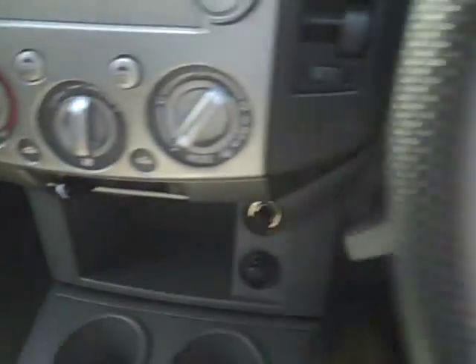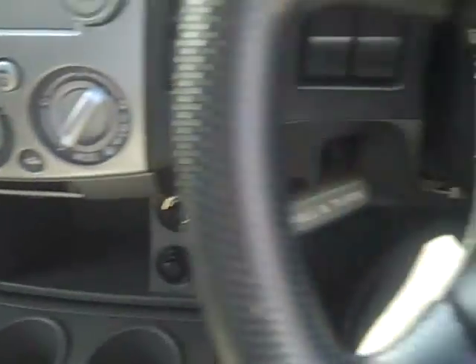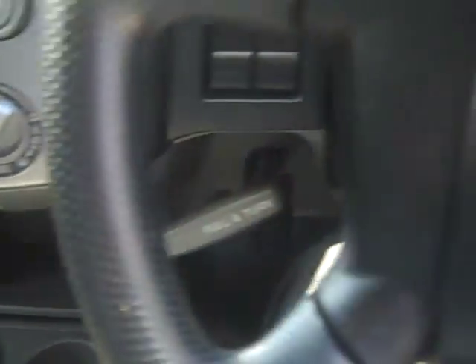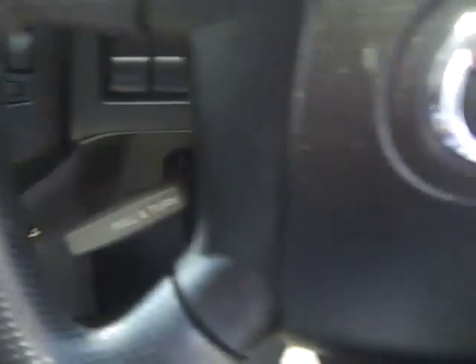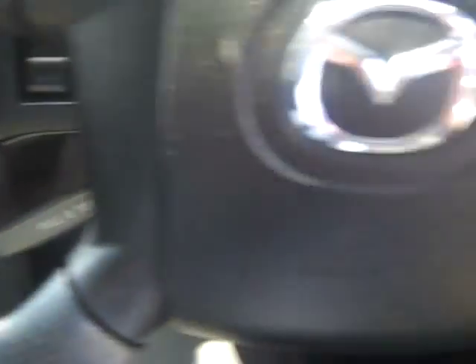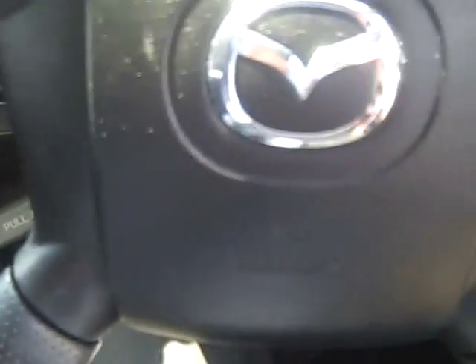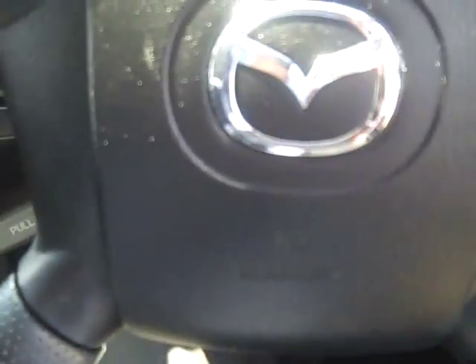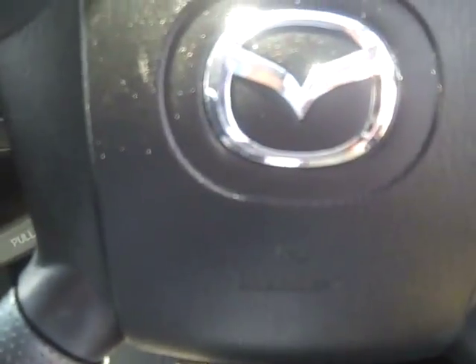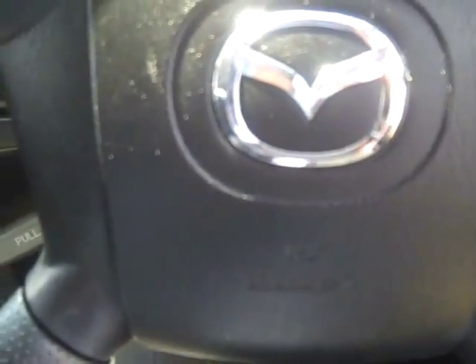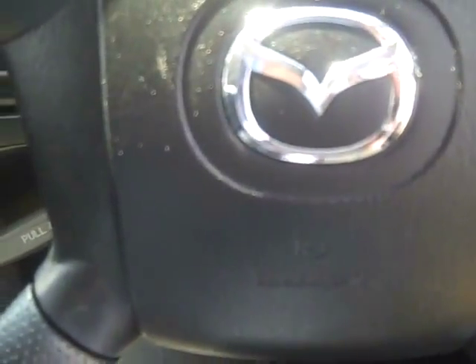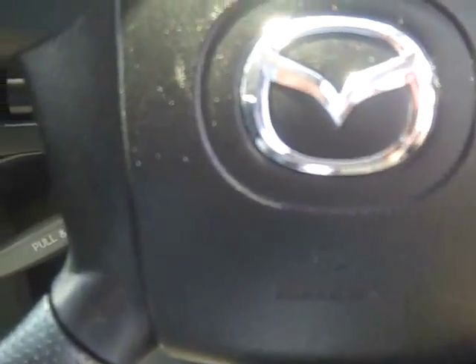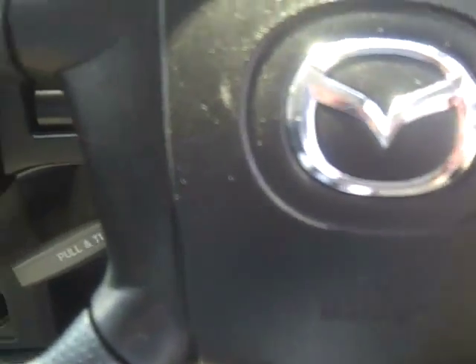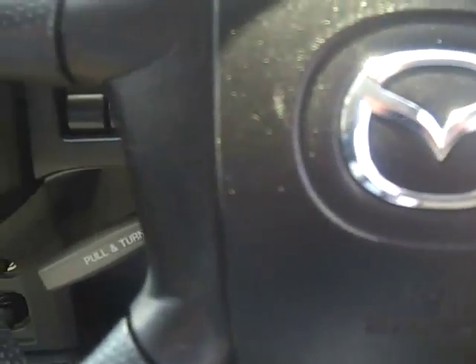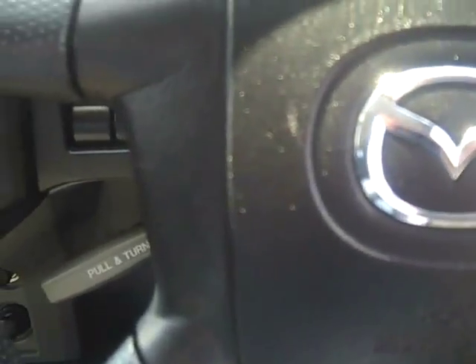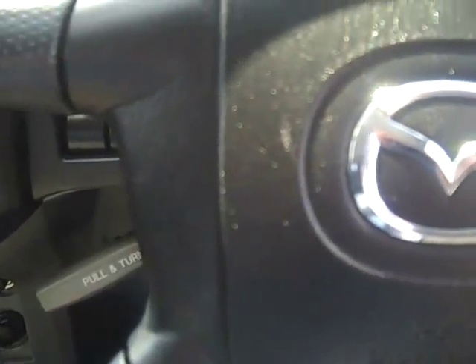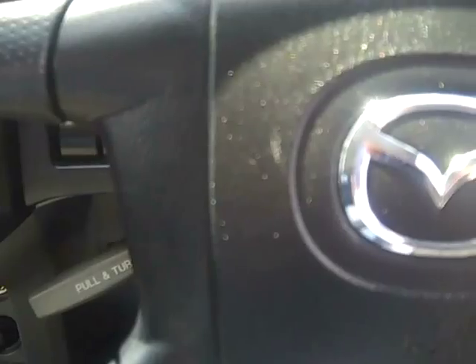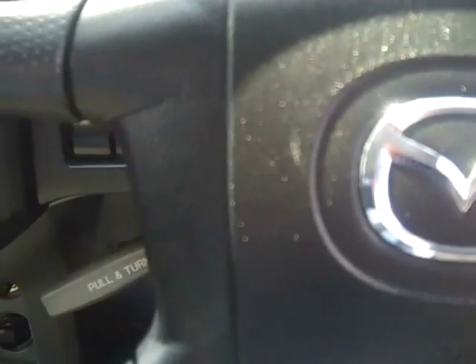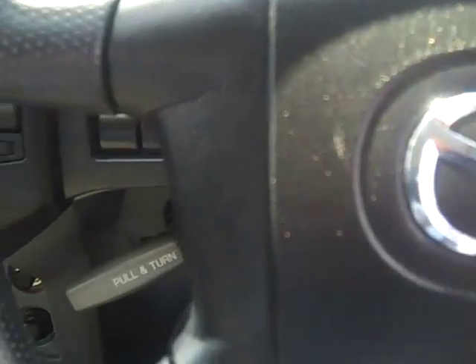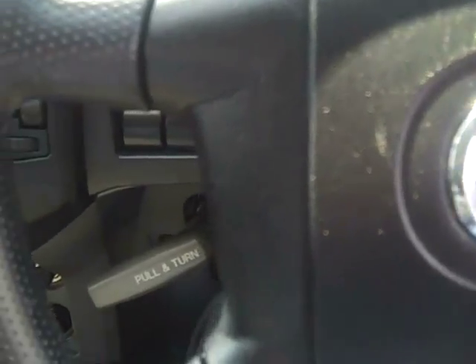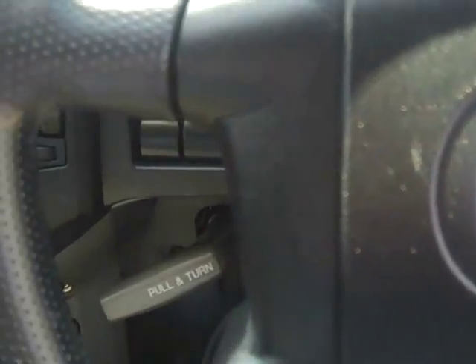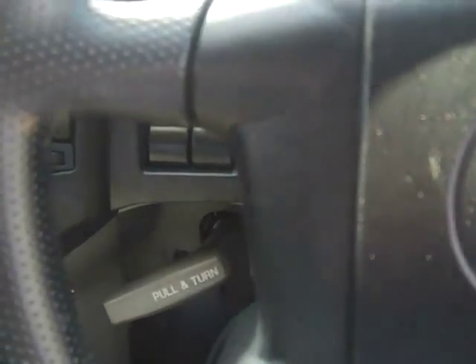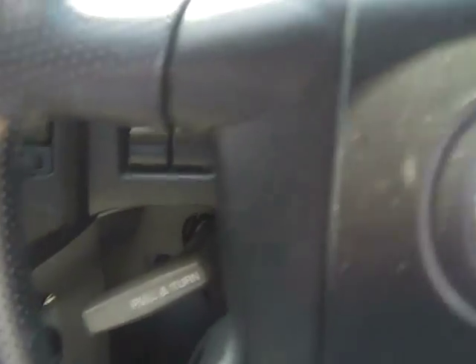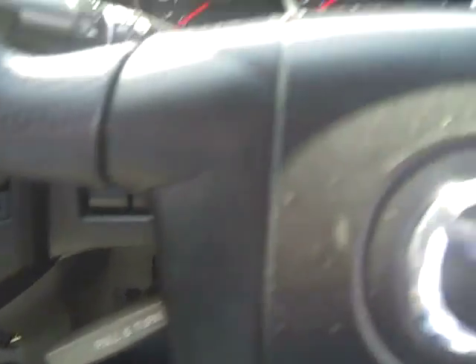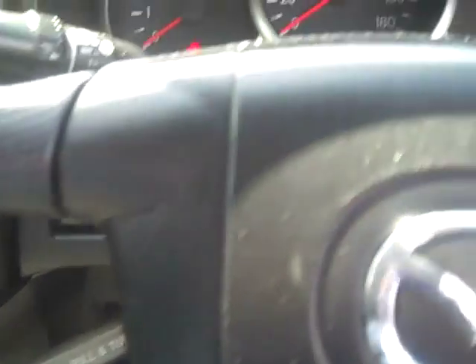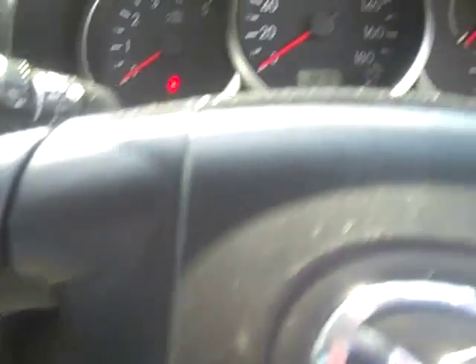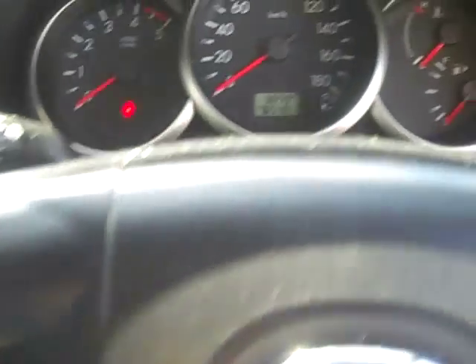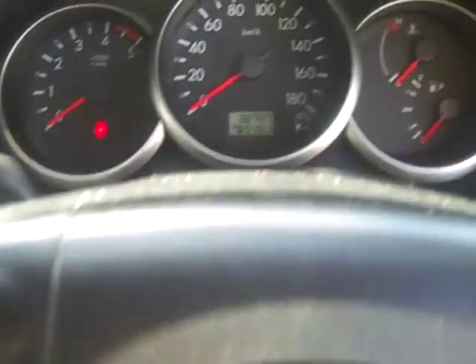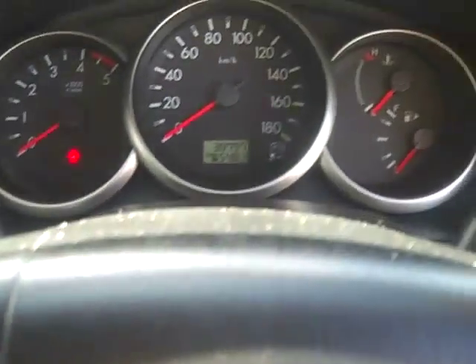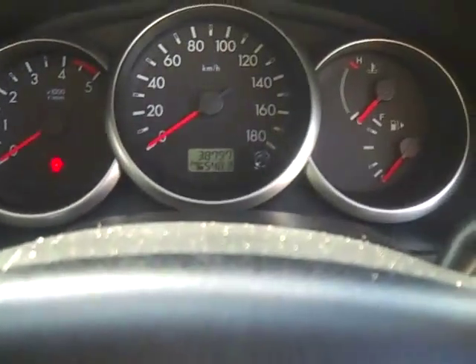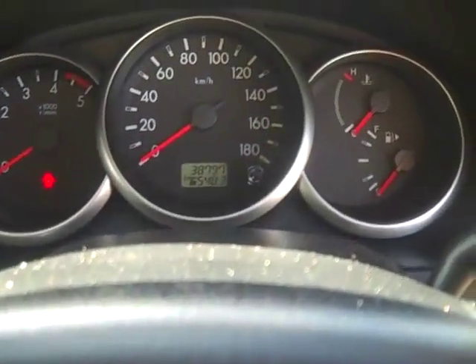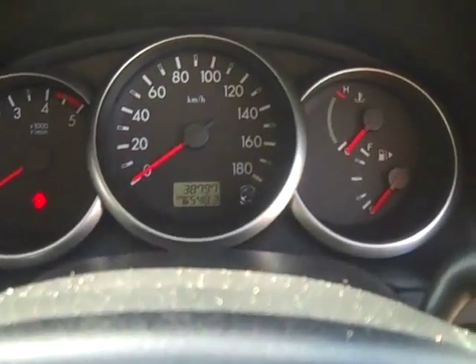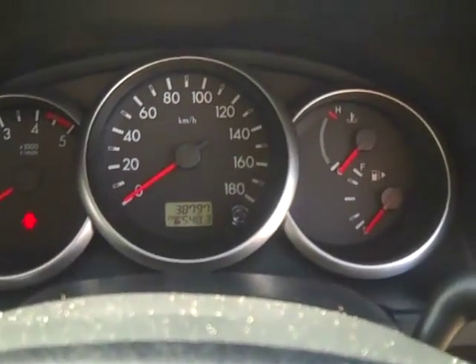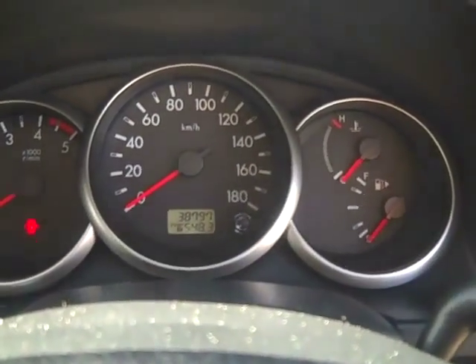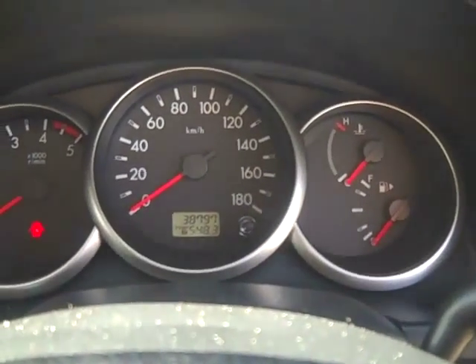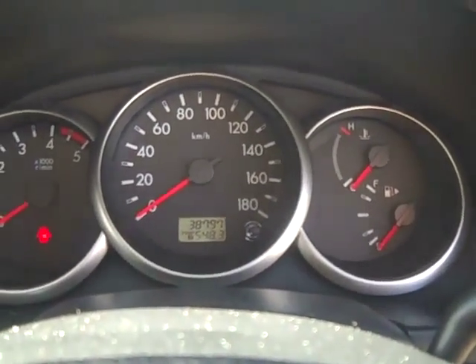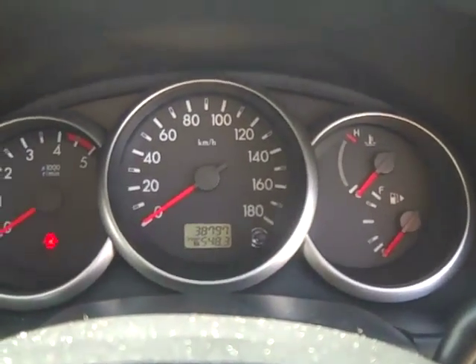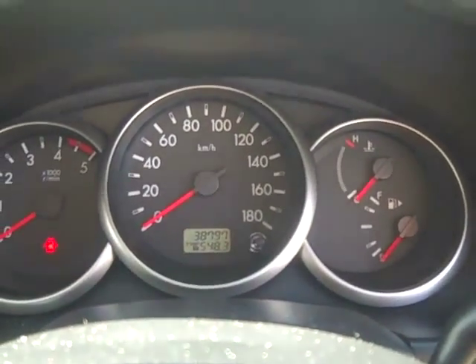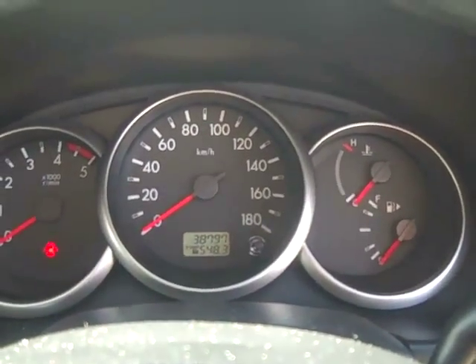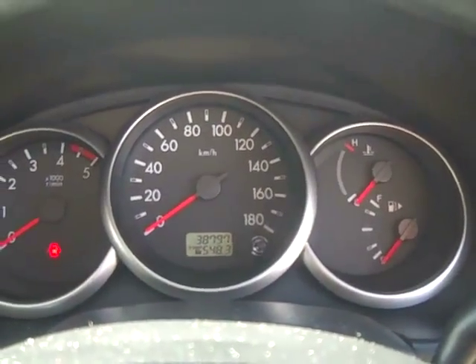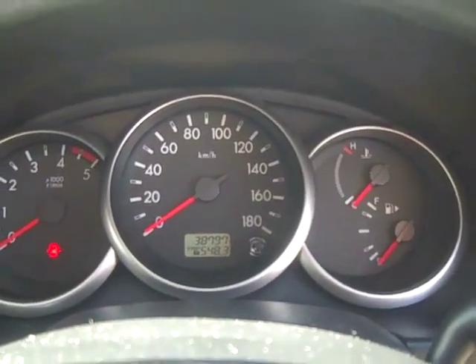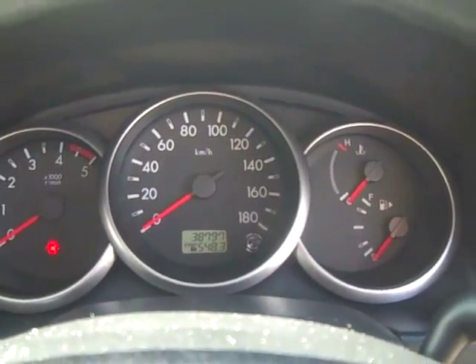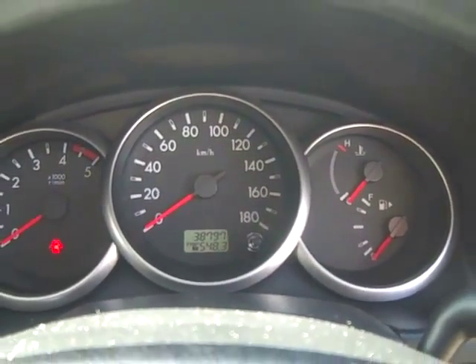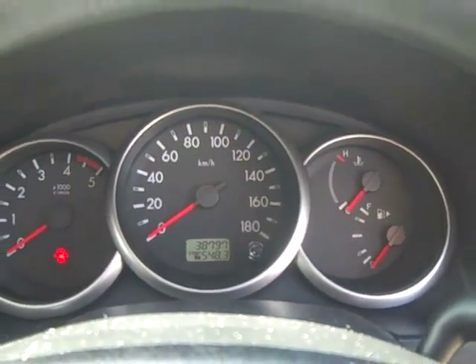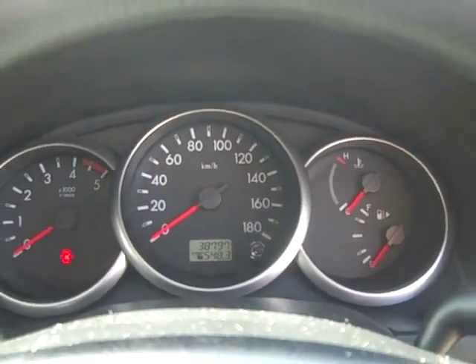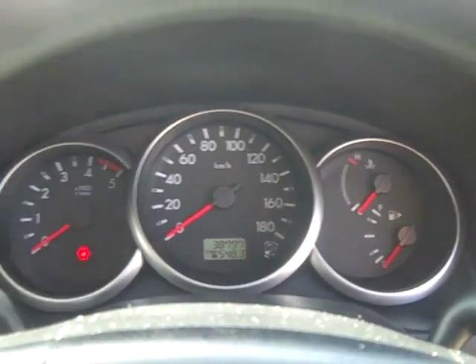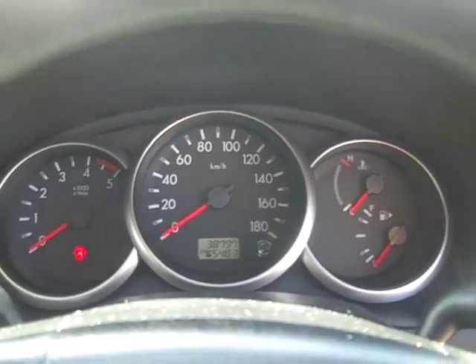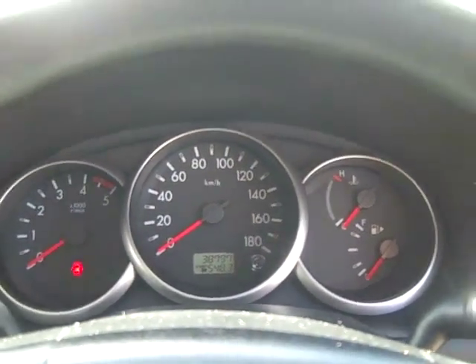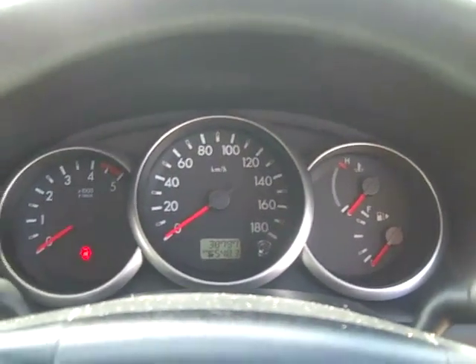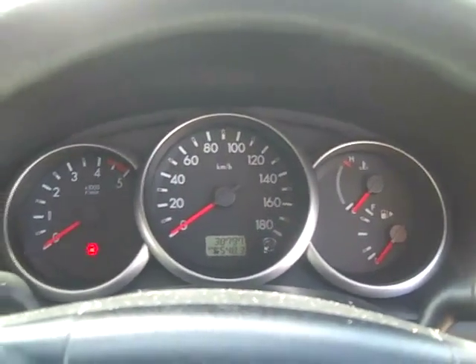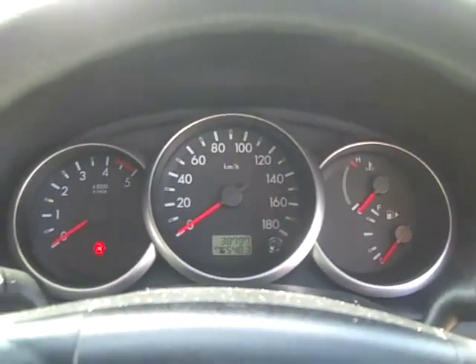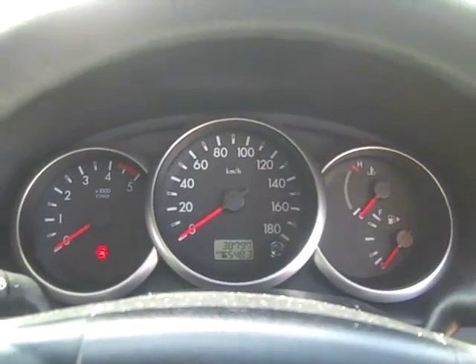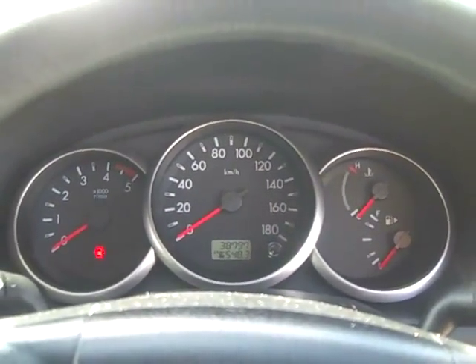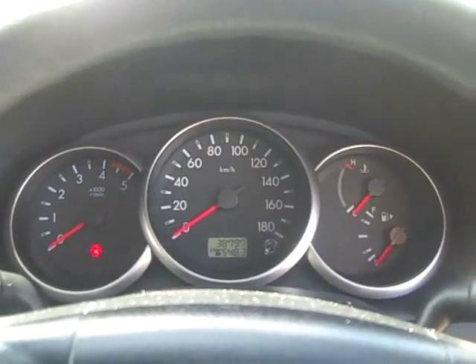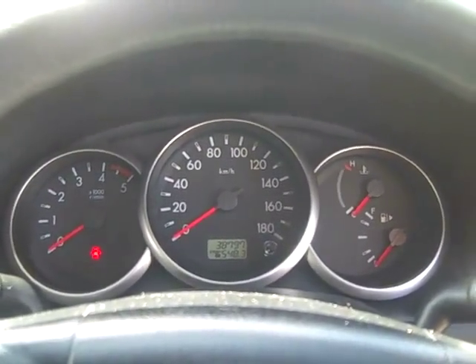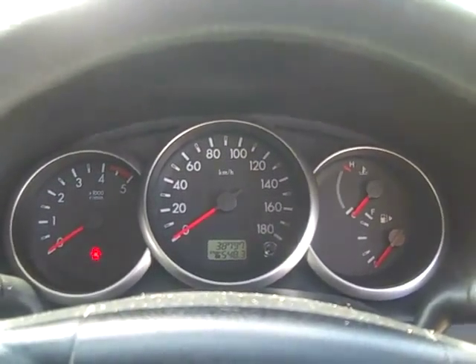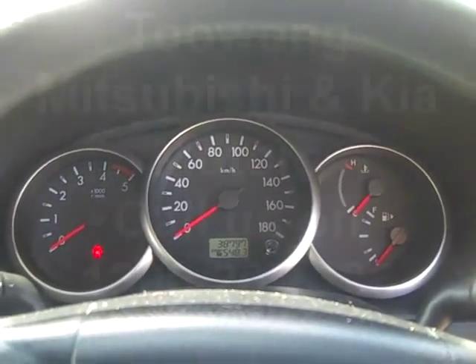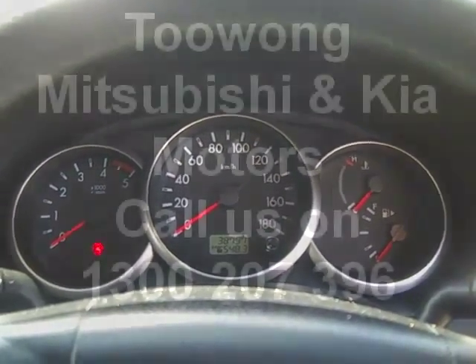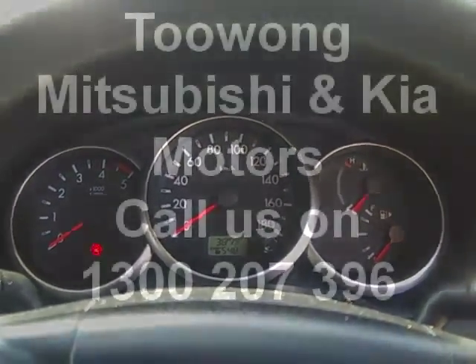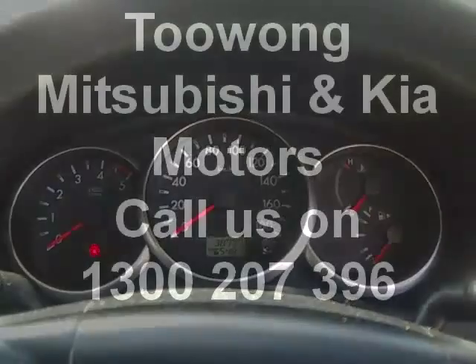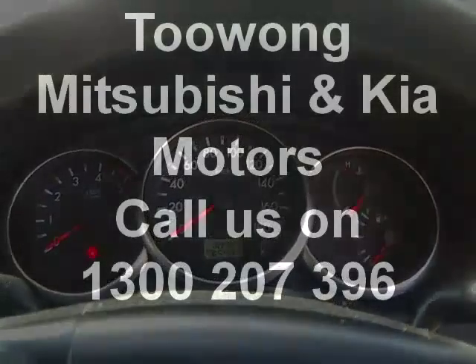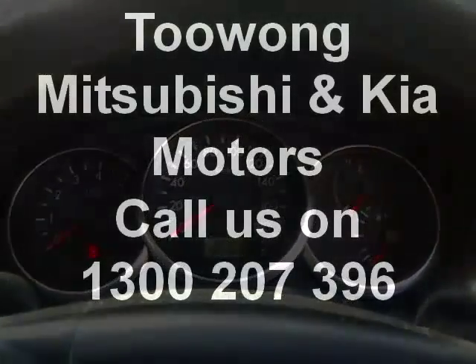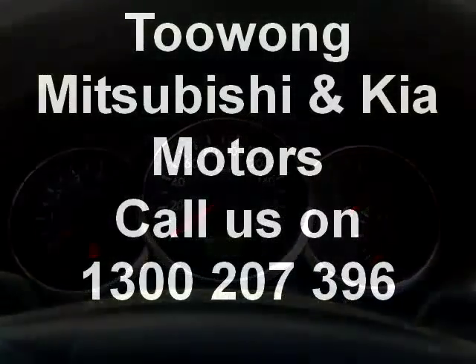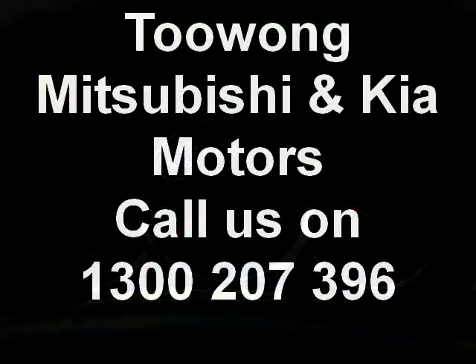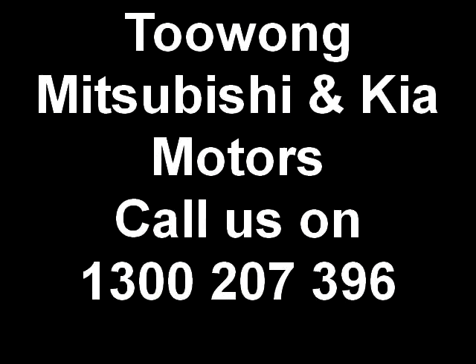The vehicle has very low kilometres — only 38,000. Please come in for a test drive today at Mitsubishi and Kia Motors.